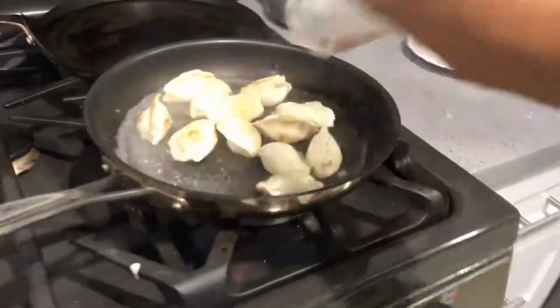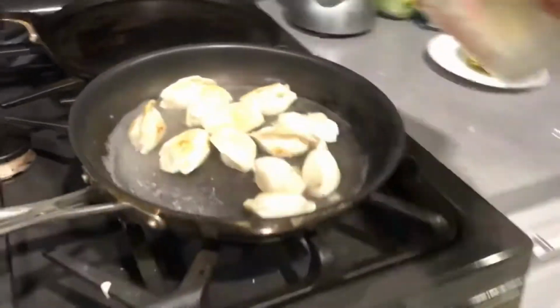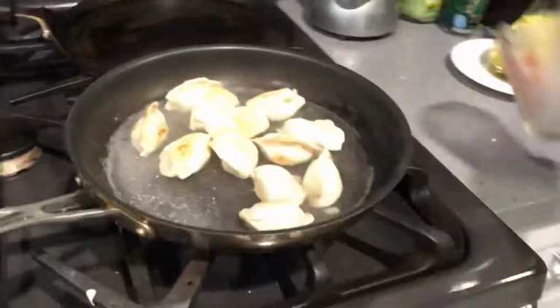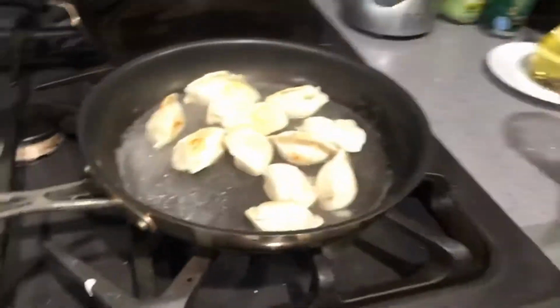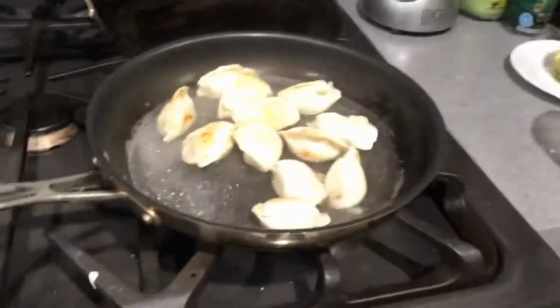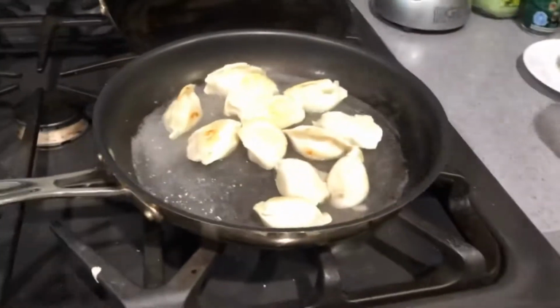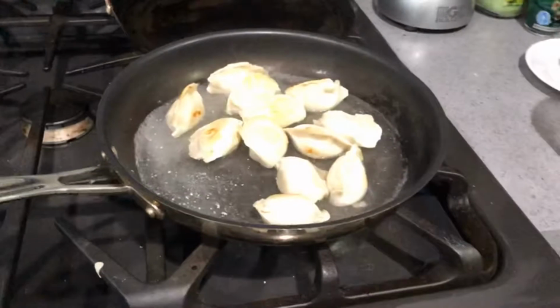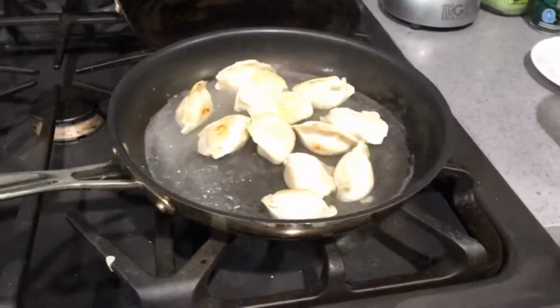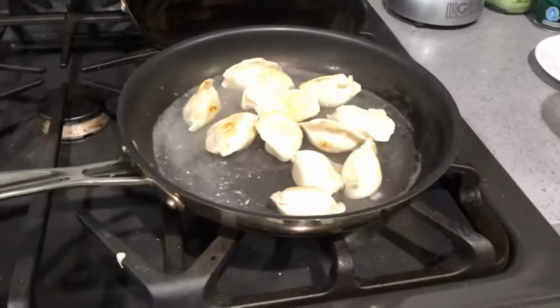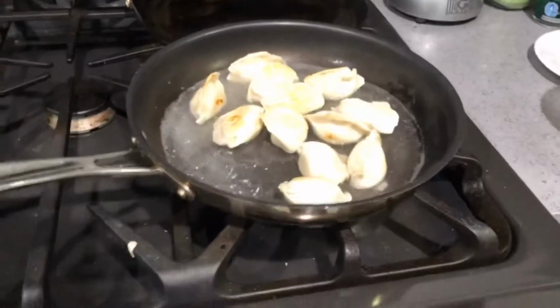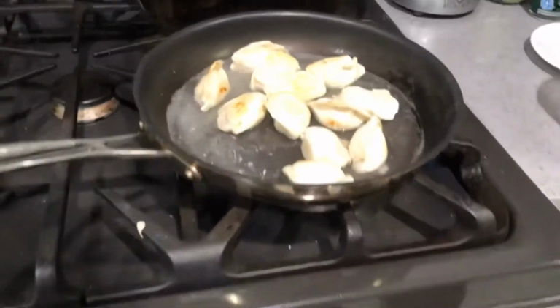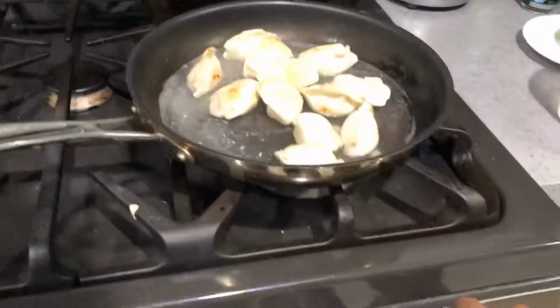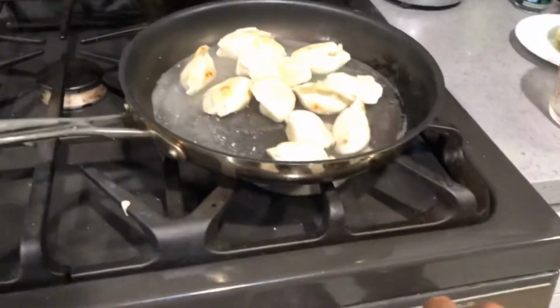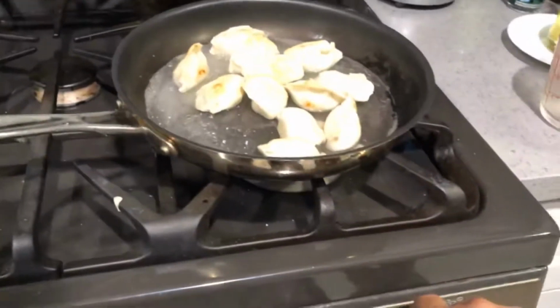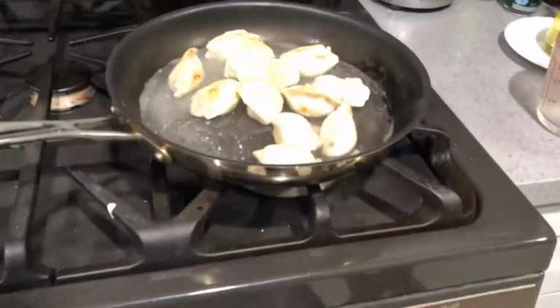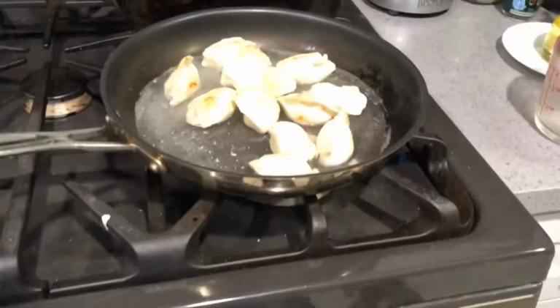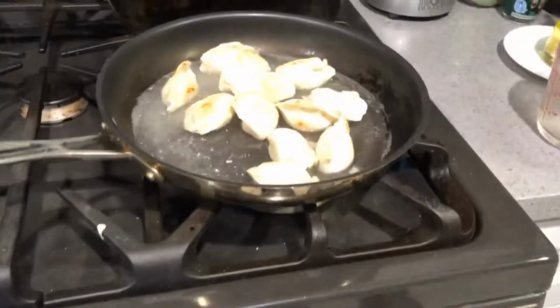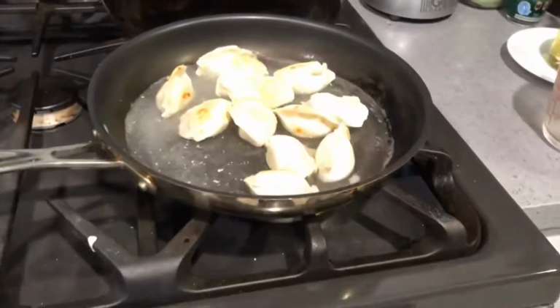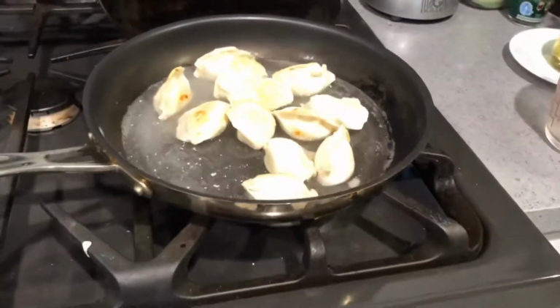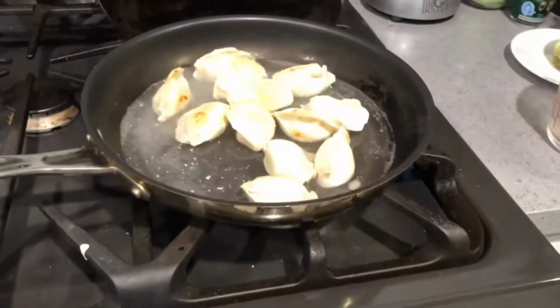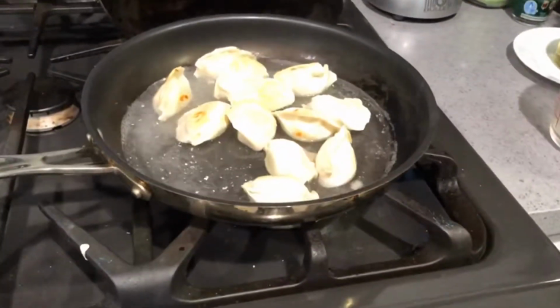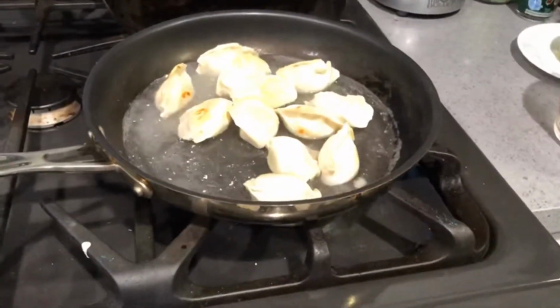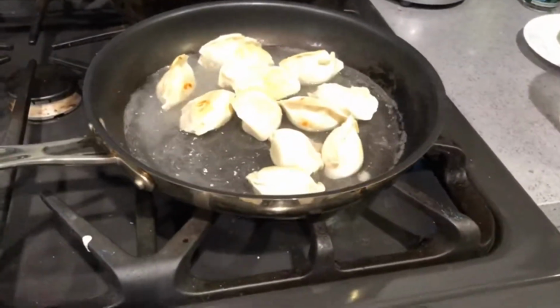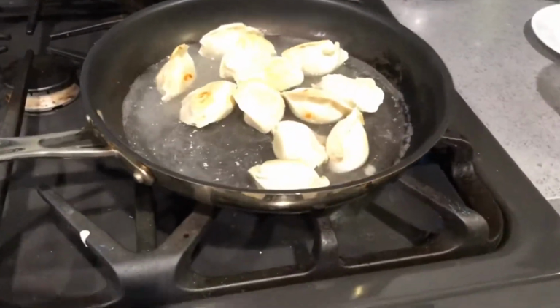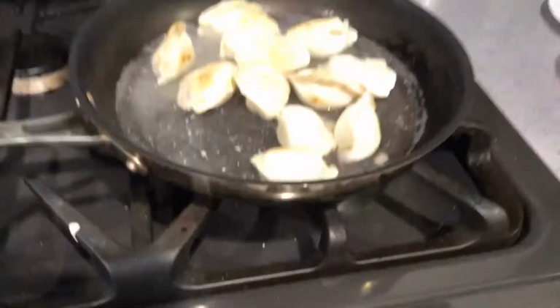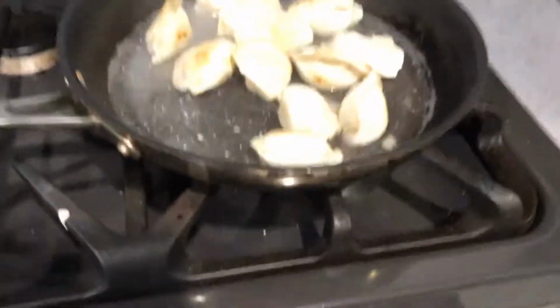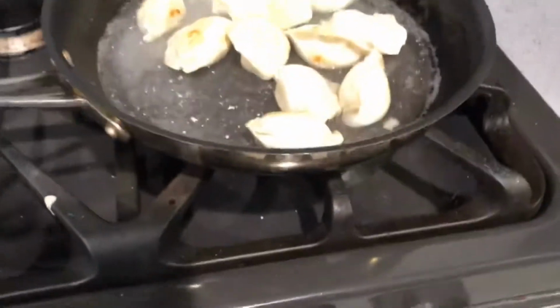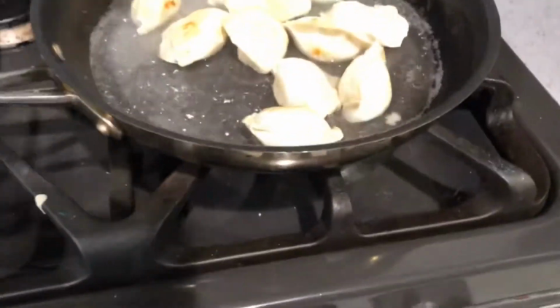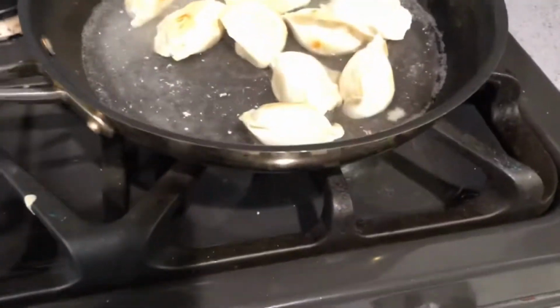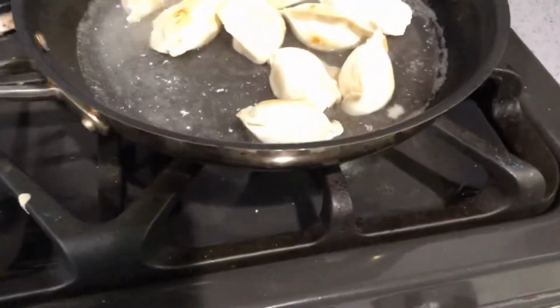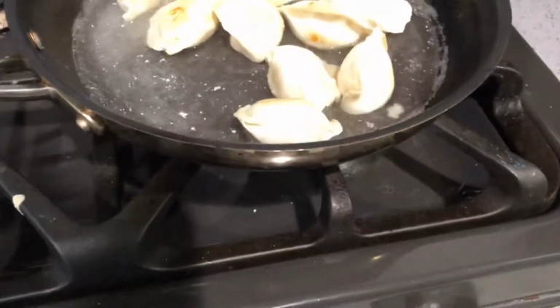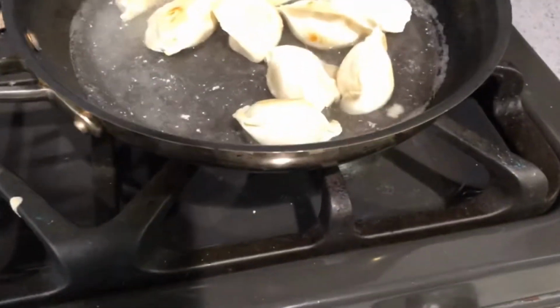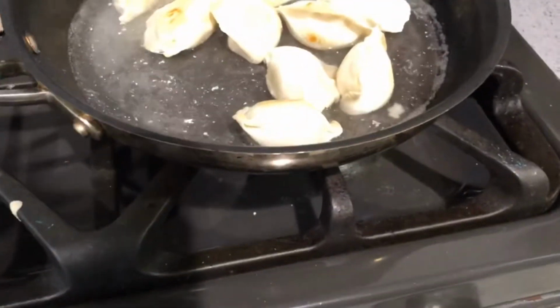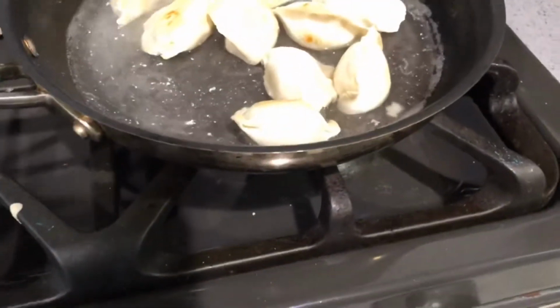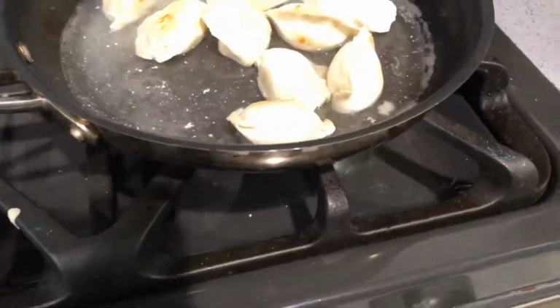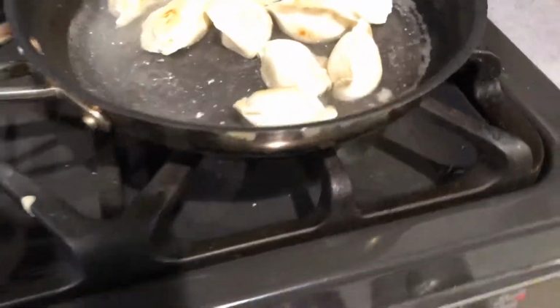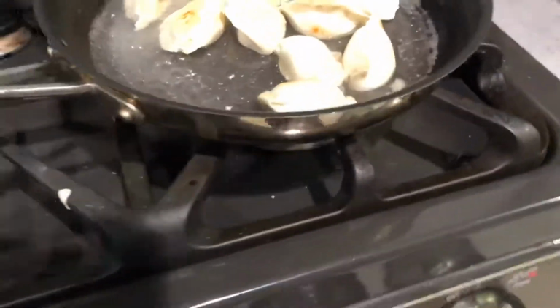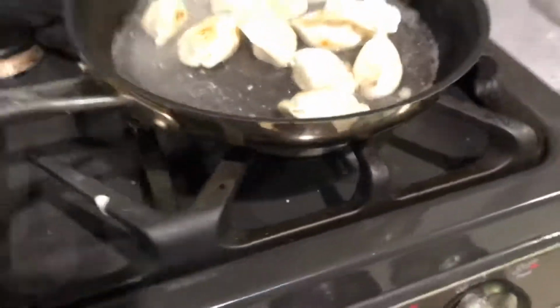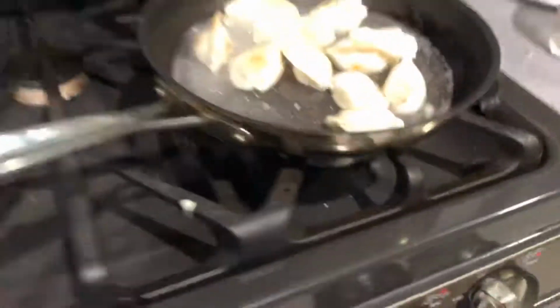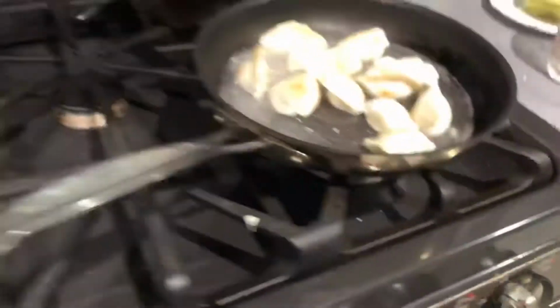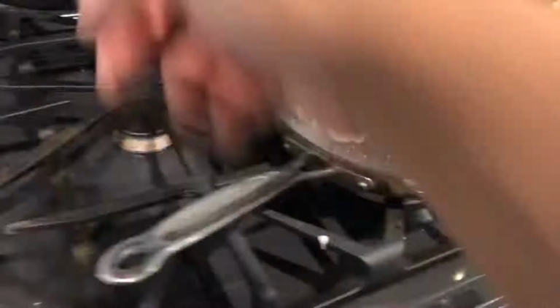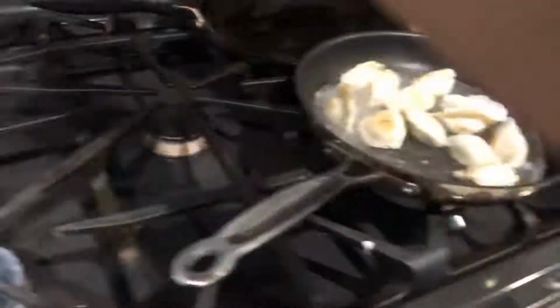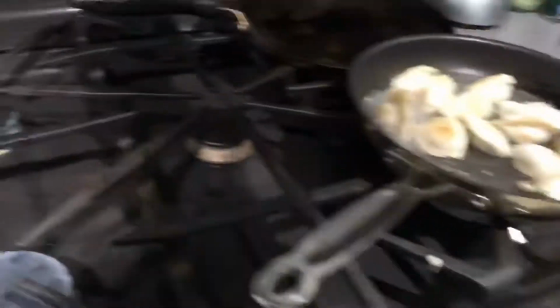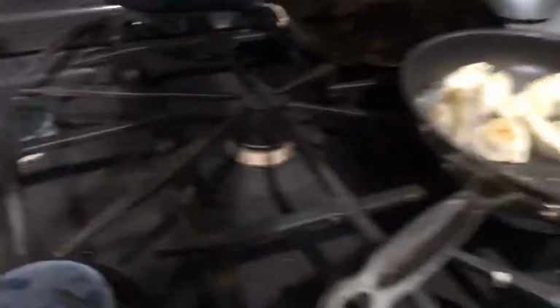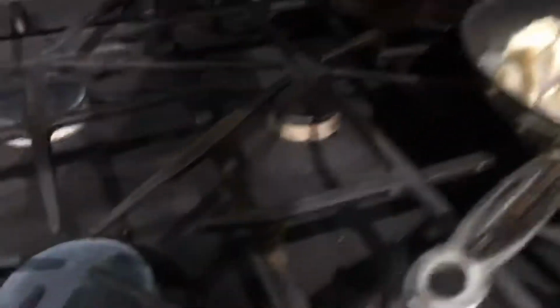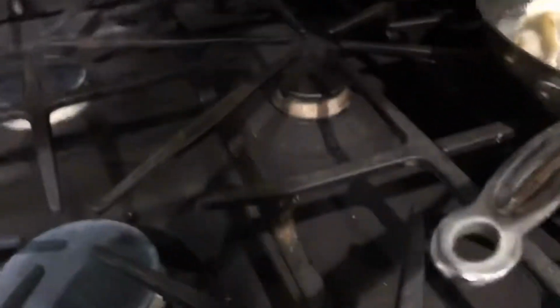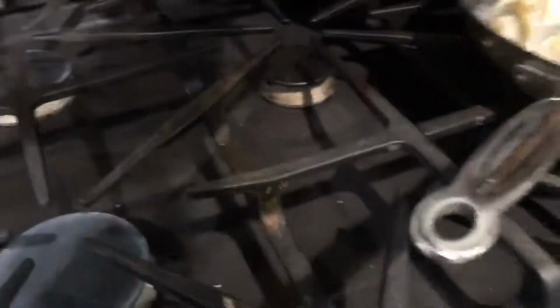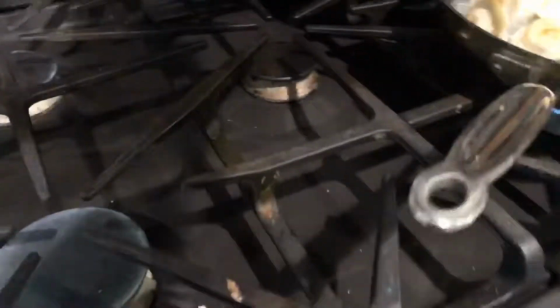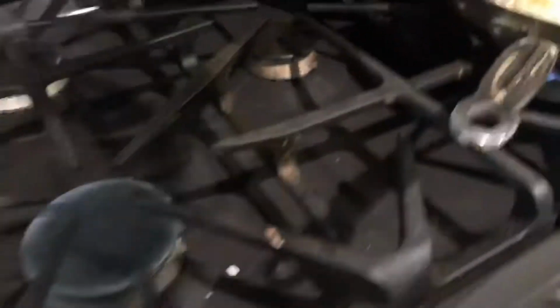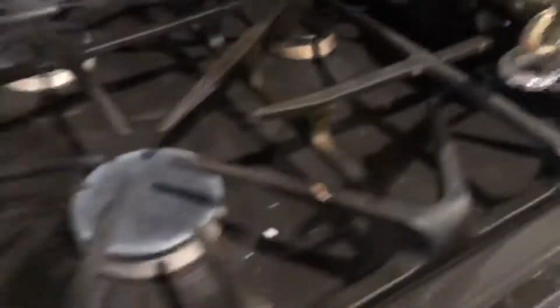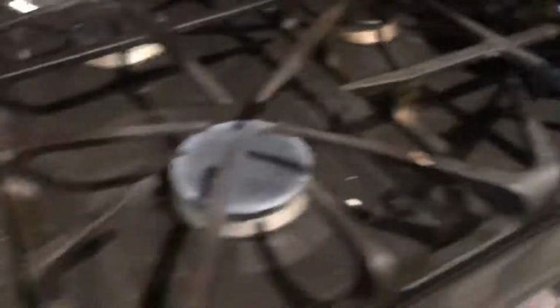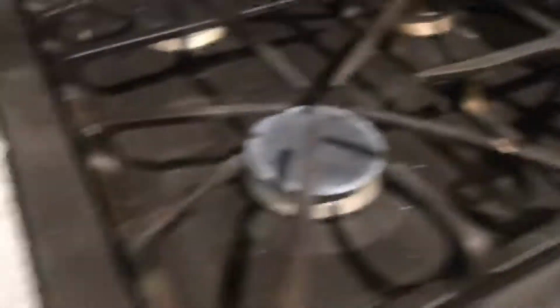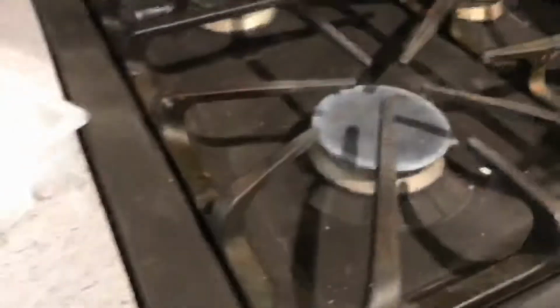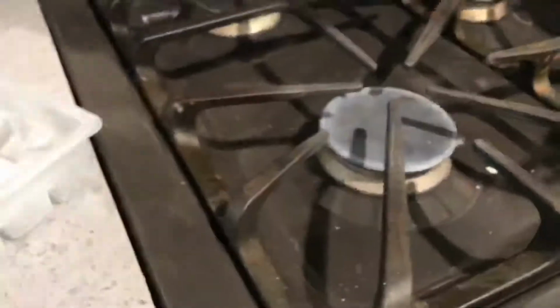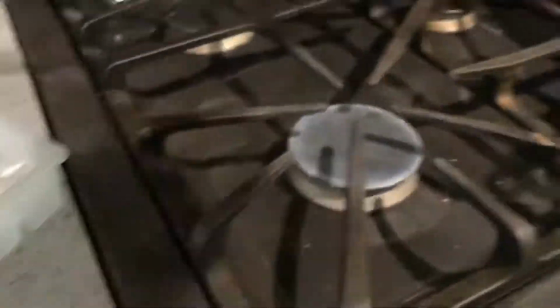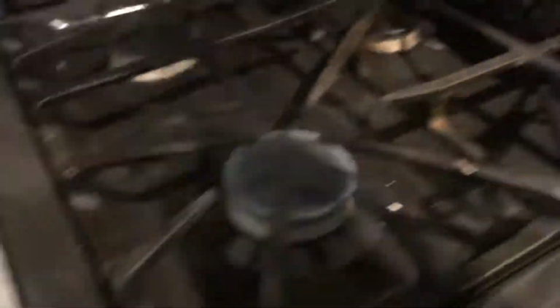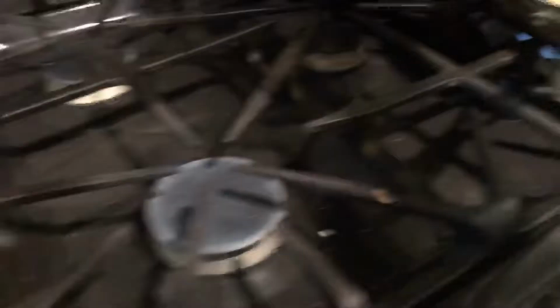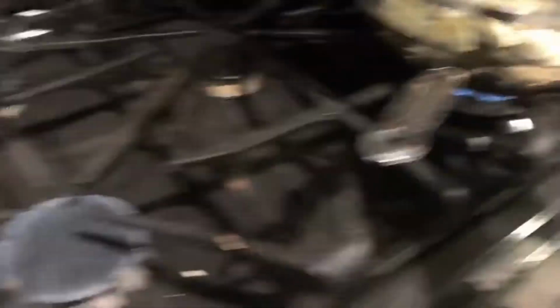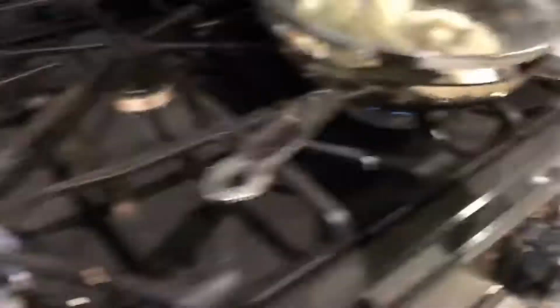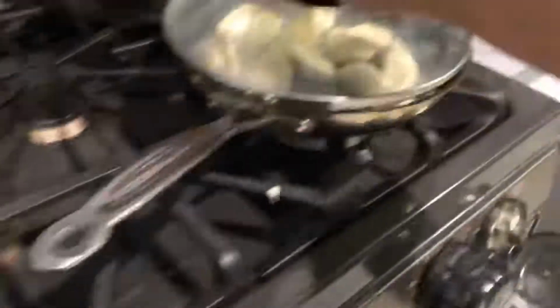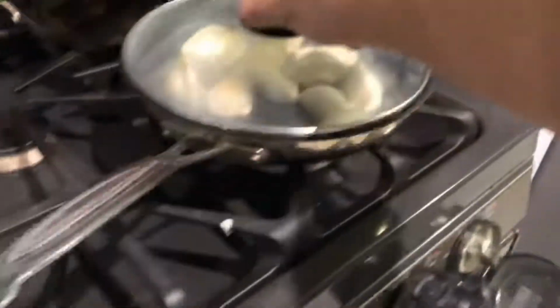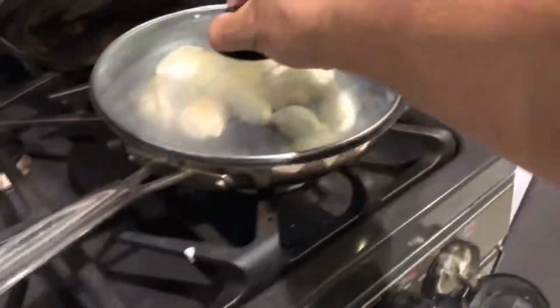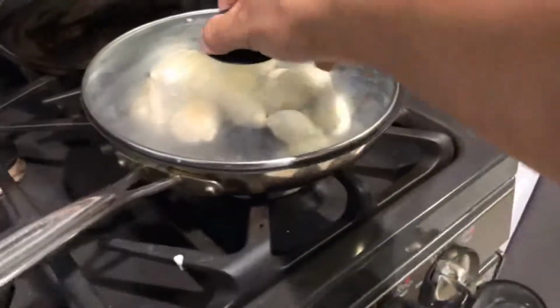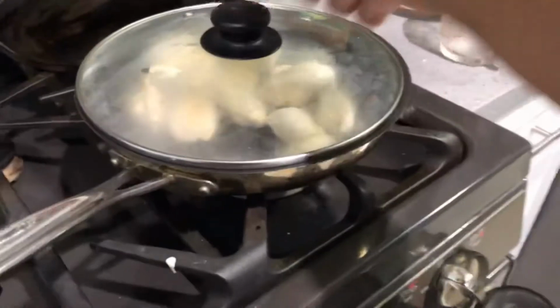Reduce heat and cover. Eww — what's that? All this white floating stuff. Anyways, reduce heat and cover.